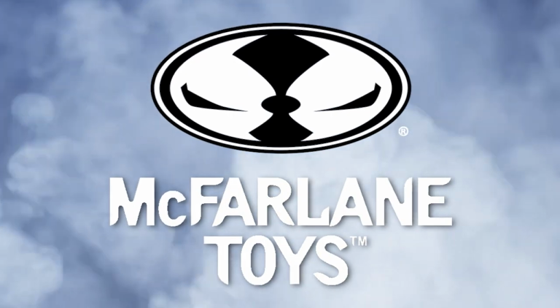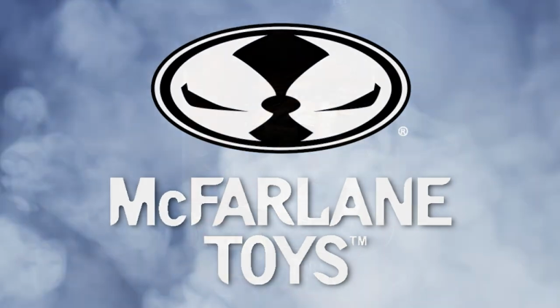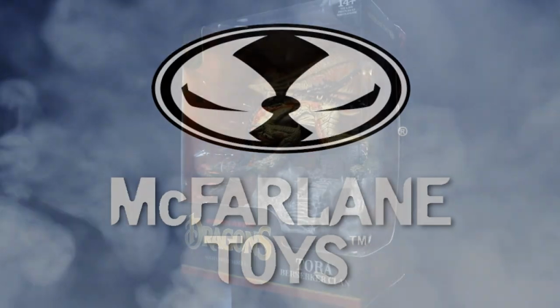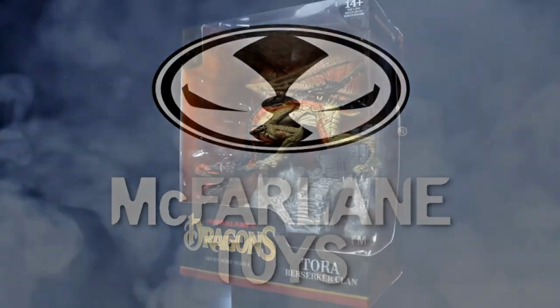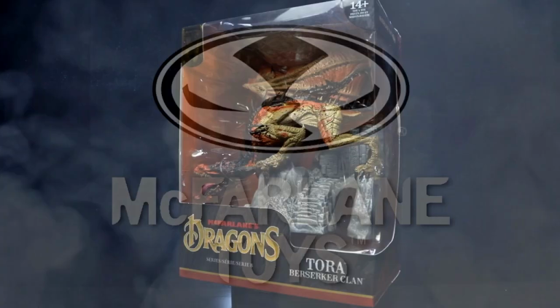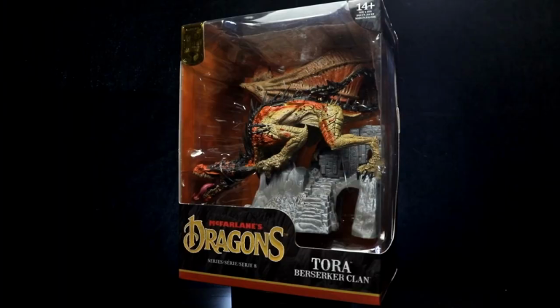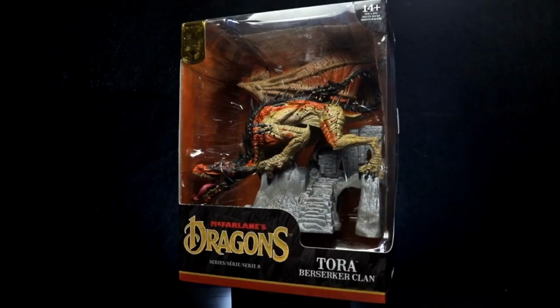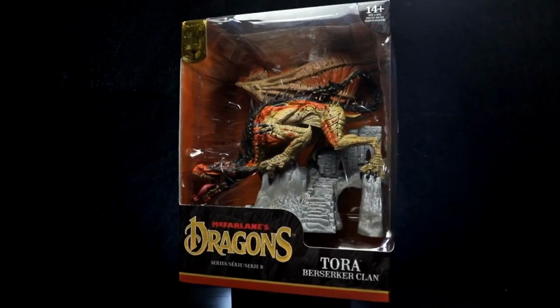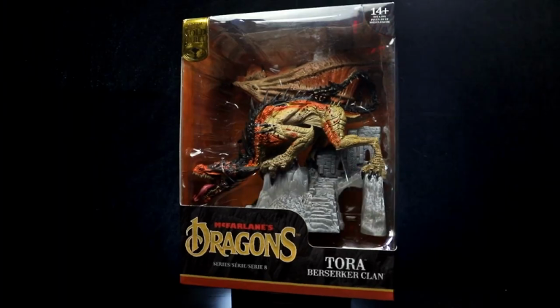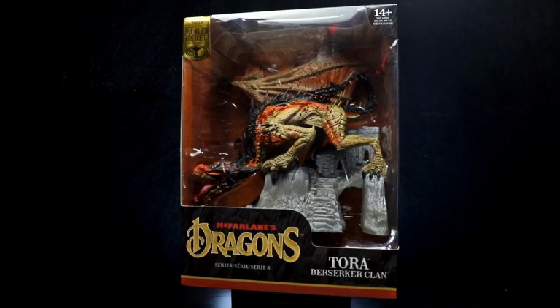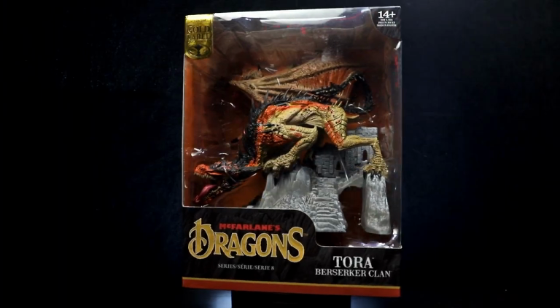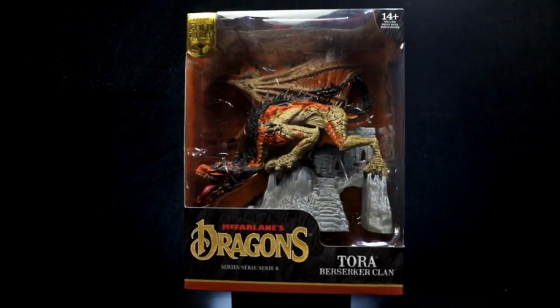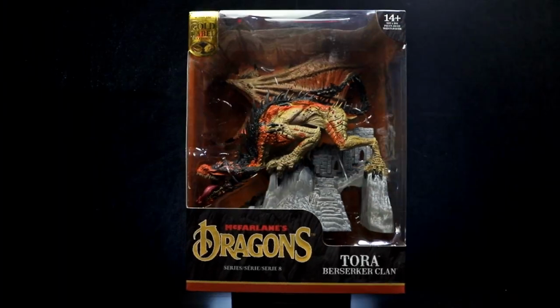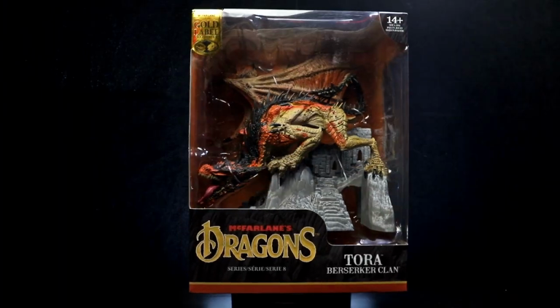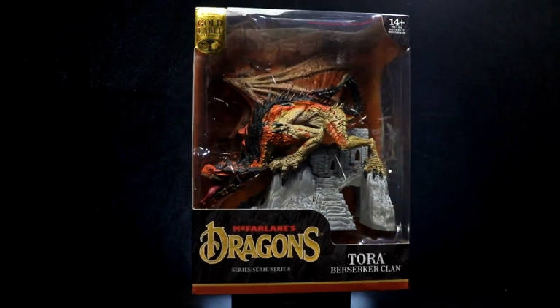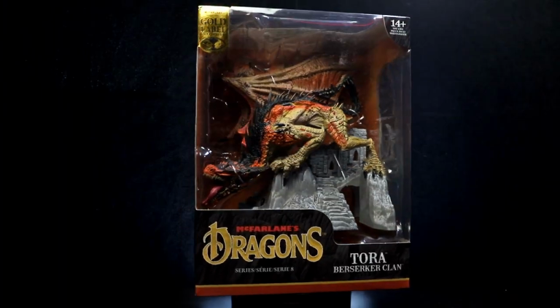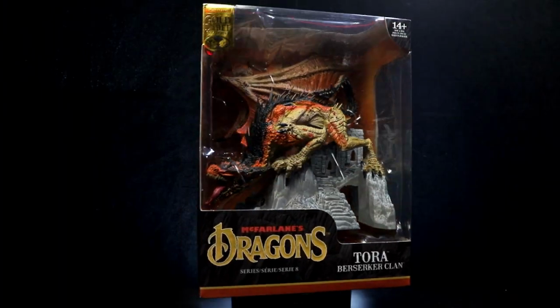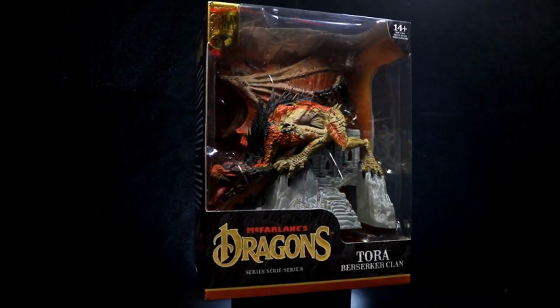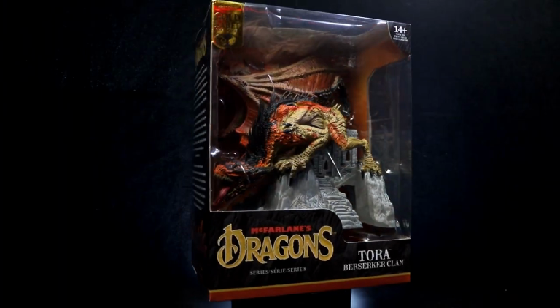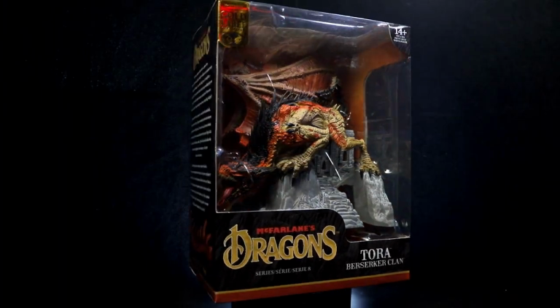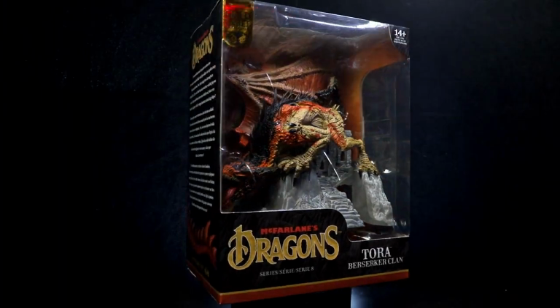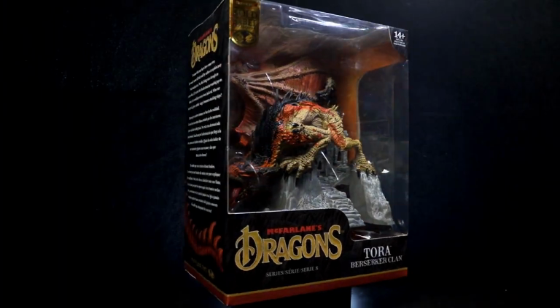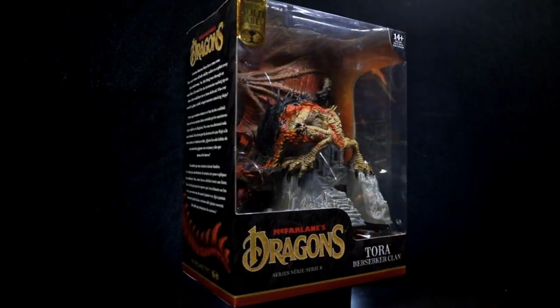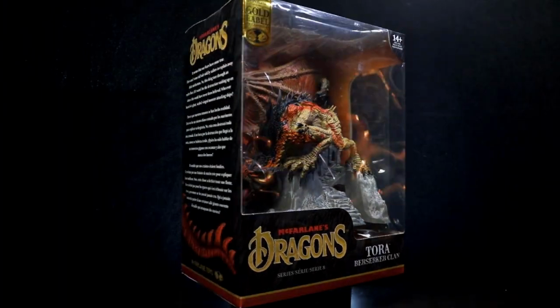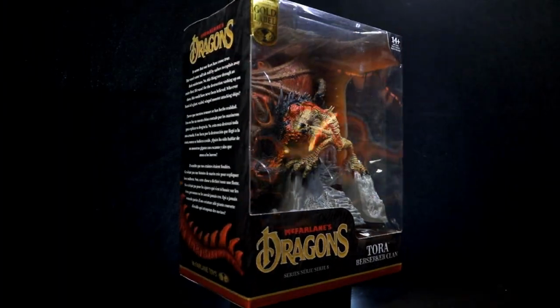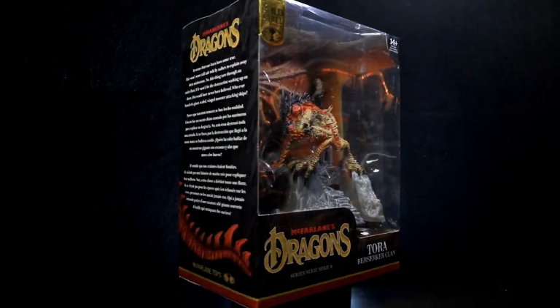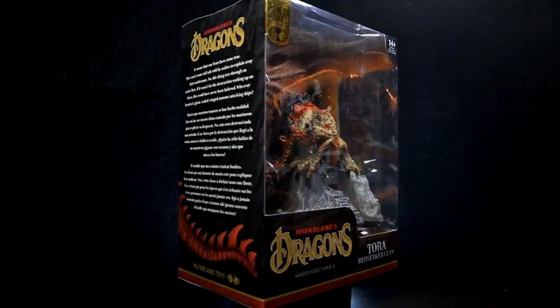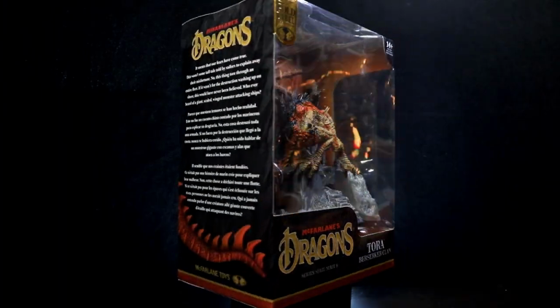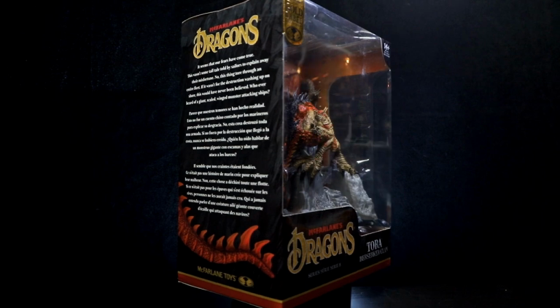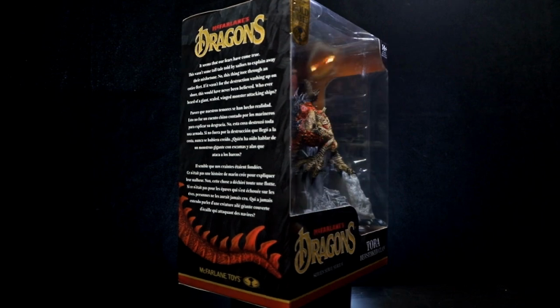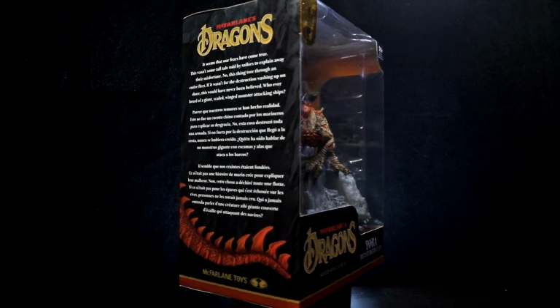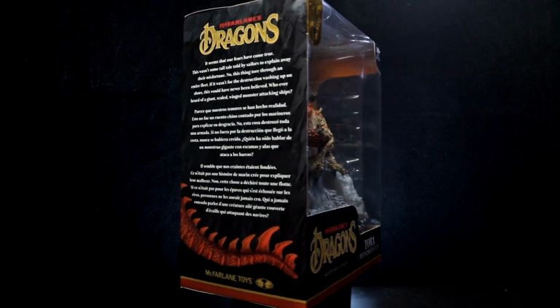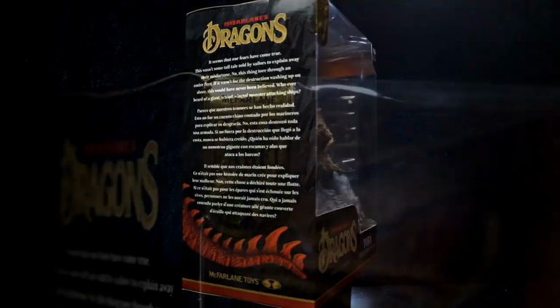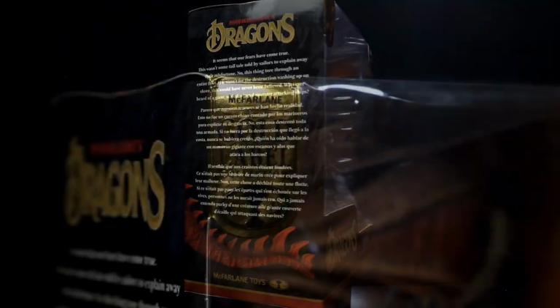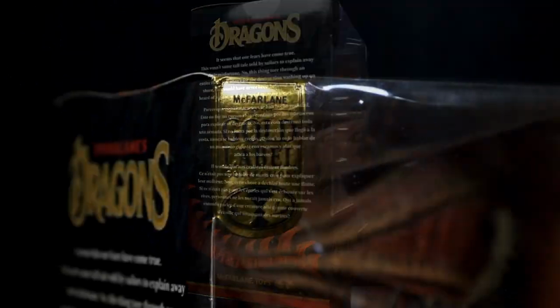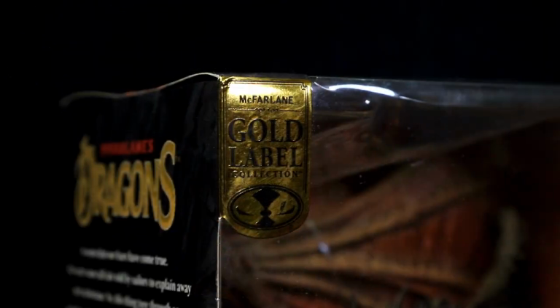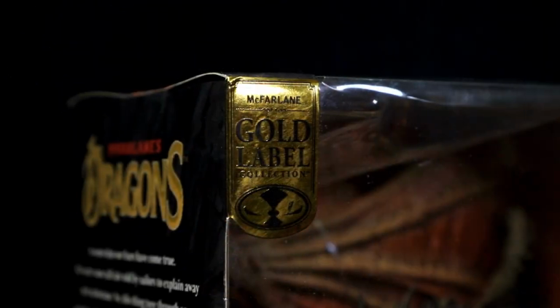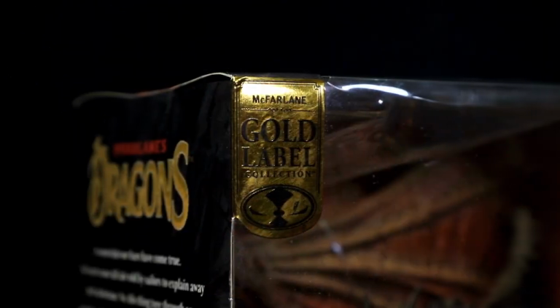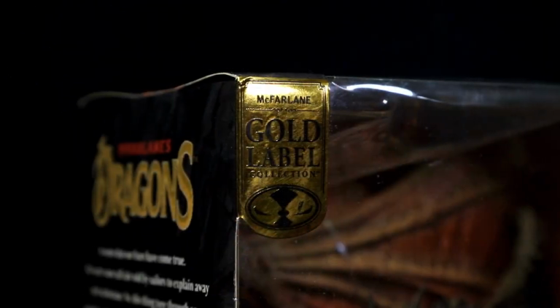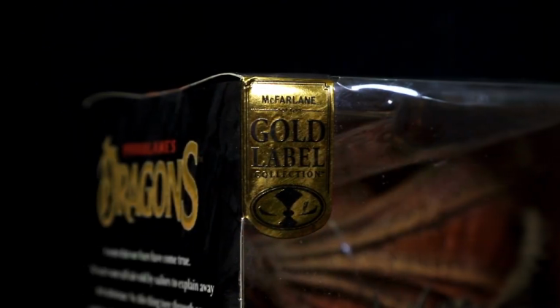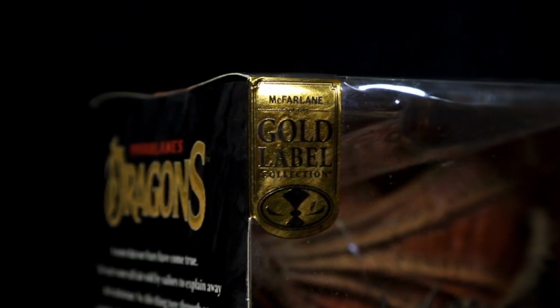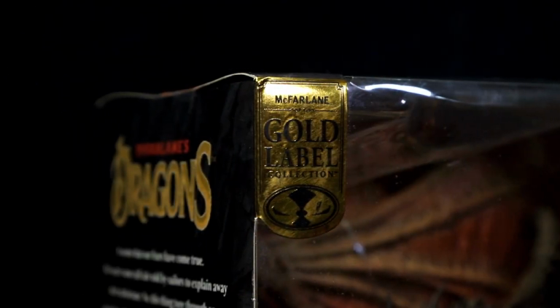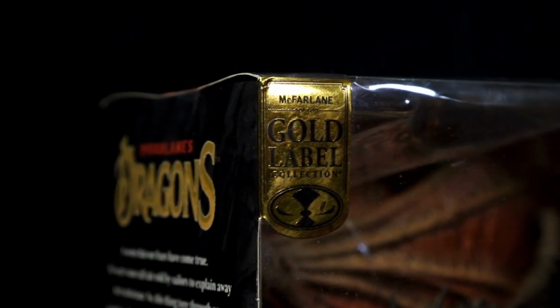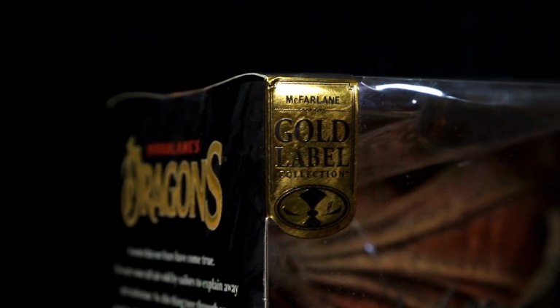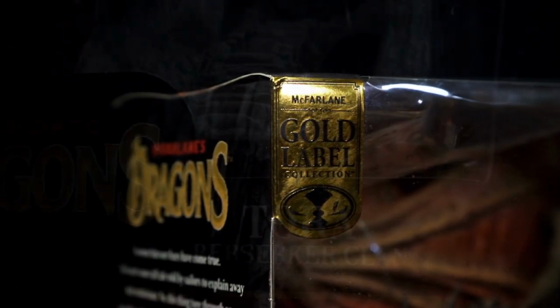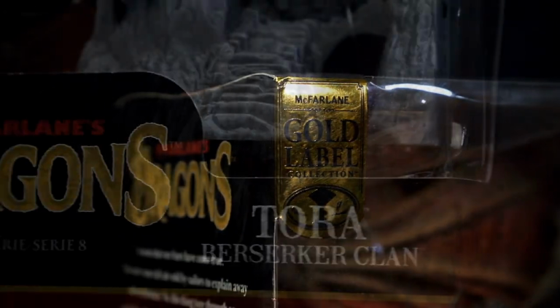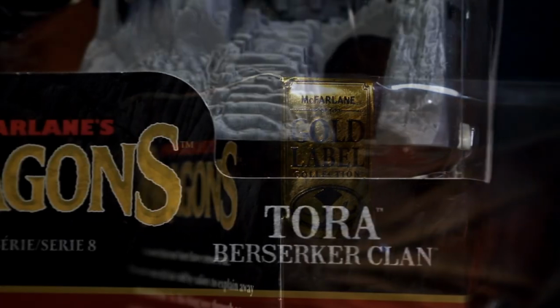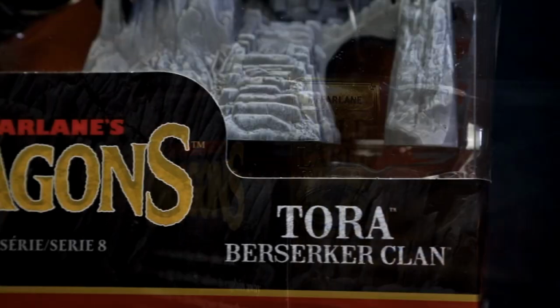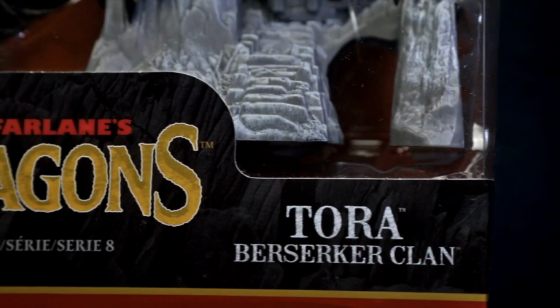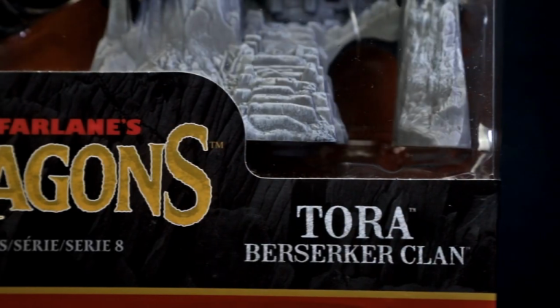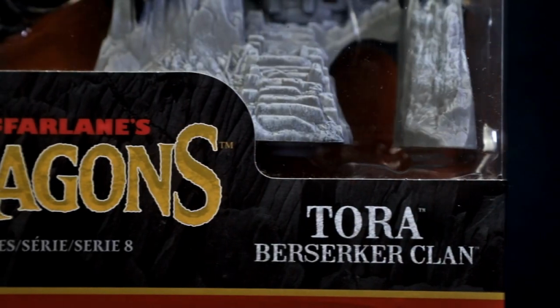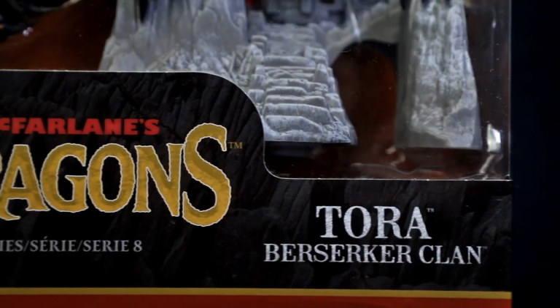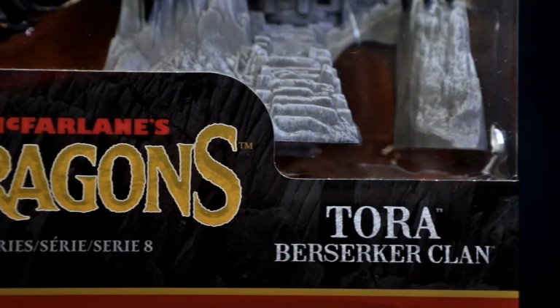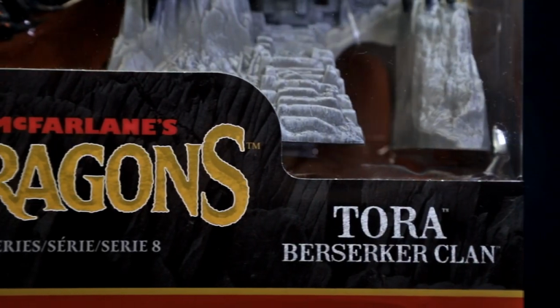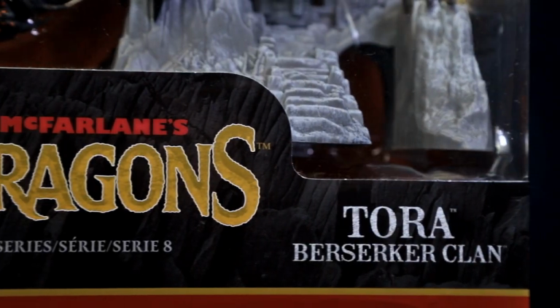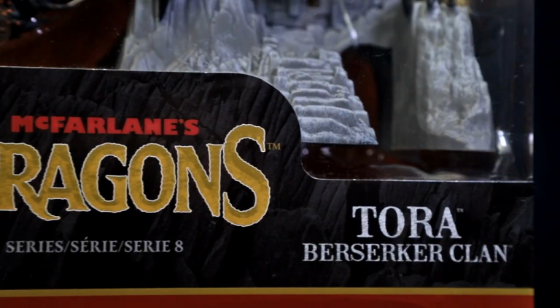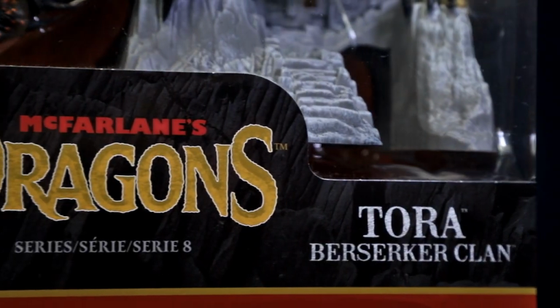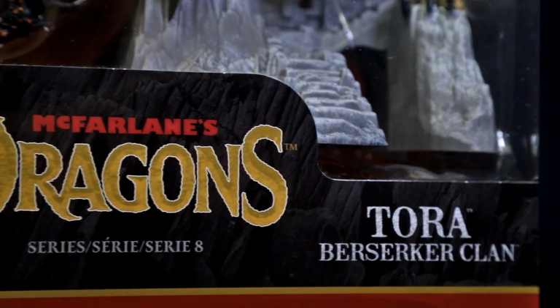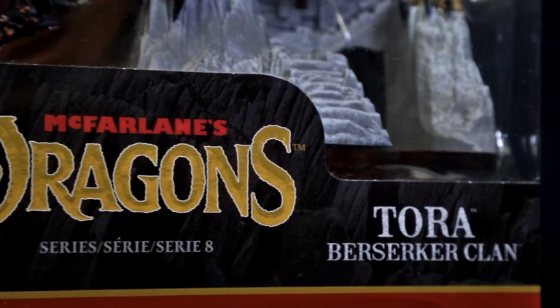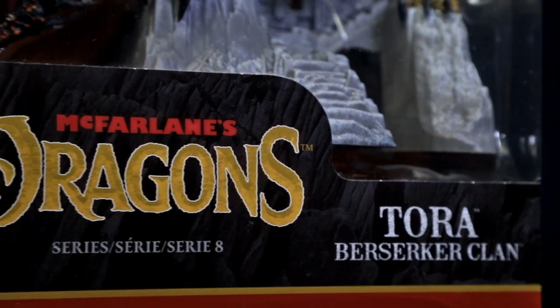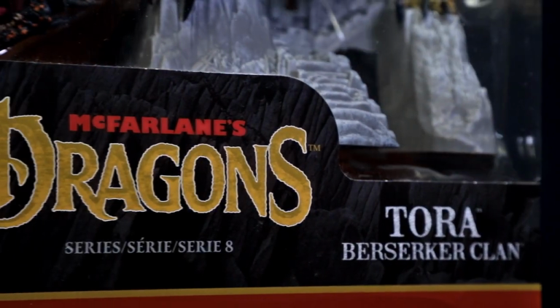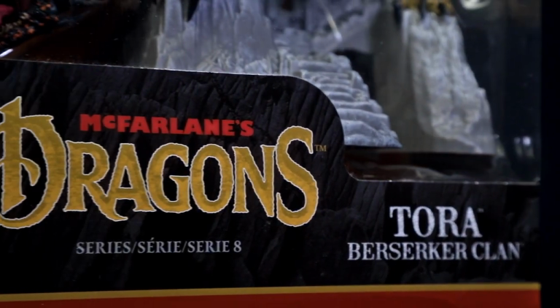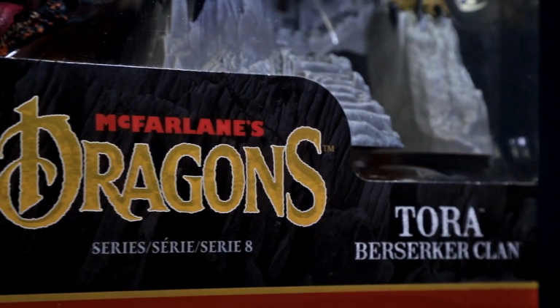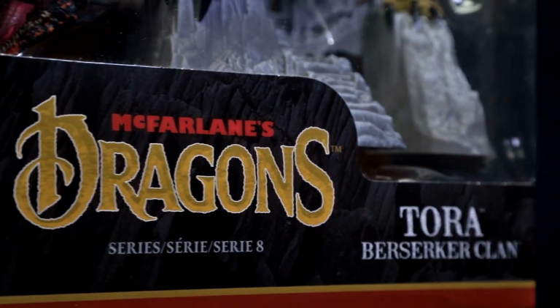We're checking out the McFarlane Toys Gold Label Tora Berserker Clan Dragon from McFarlane's Dragons.